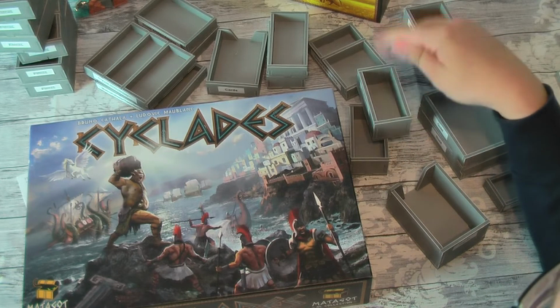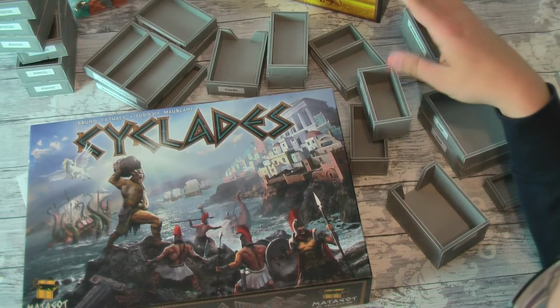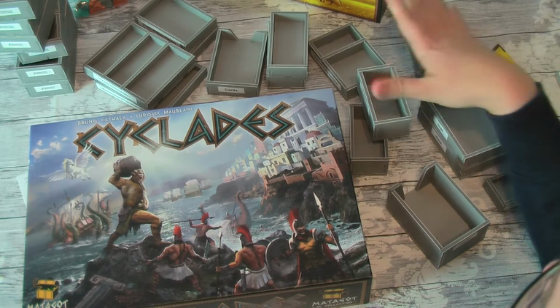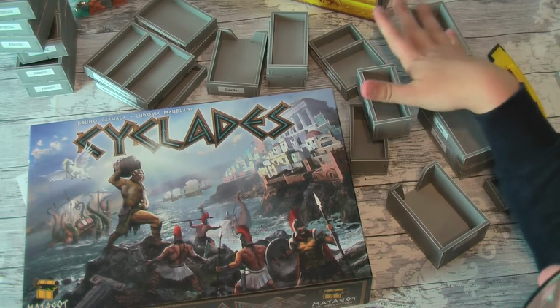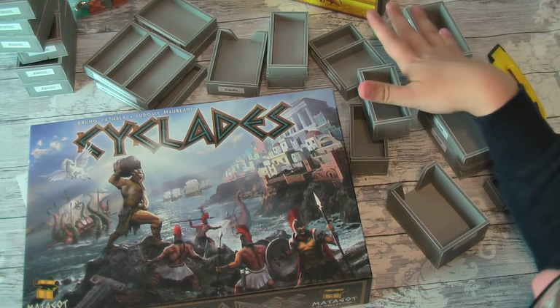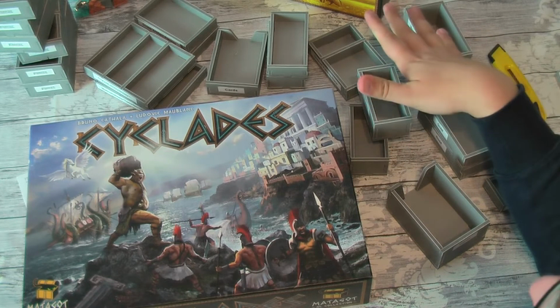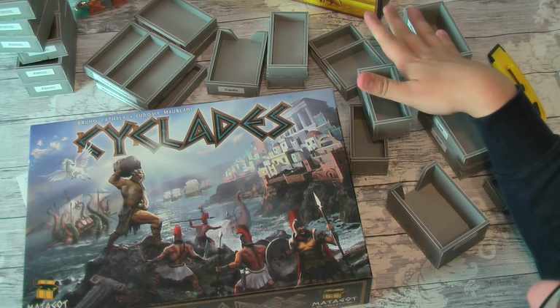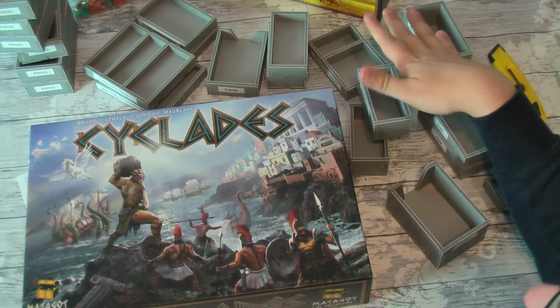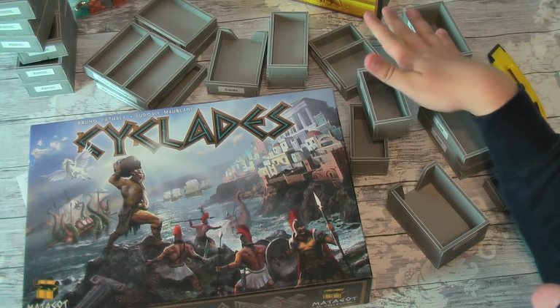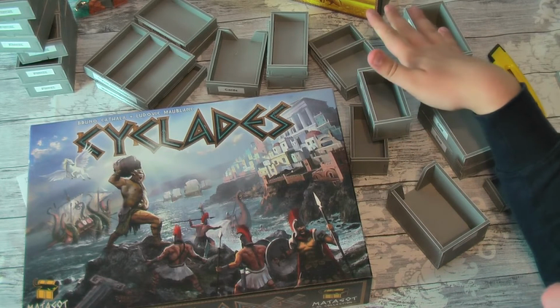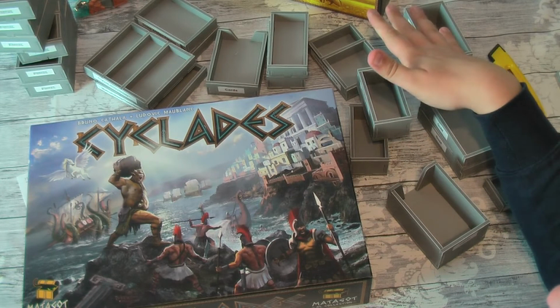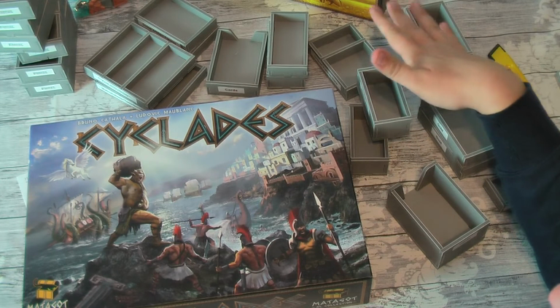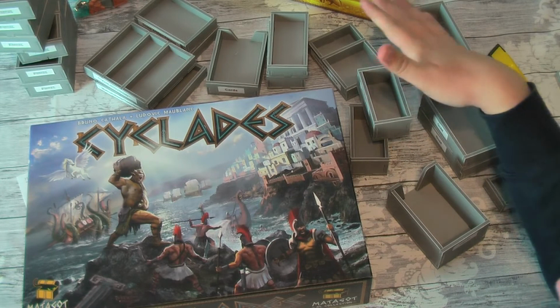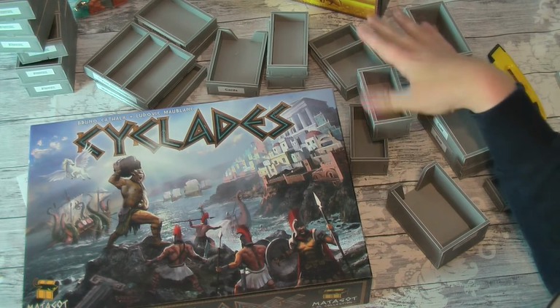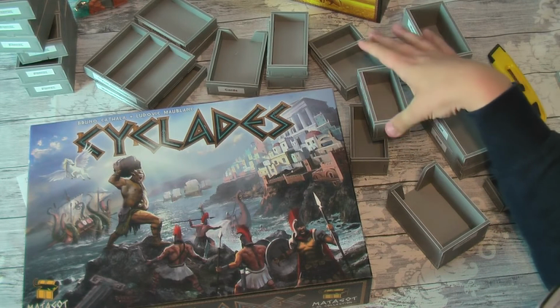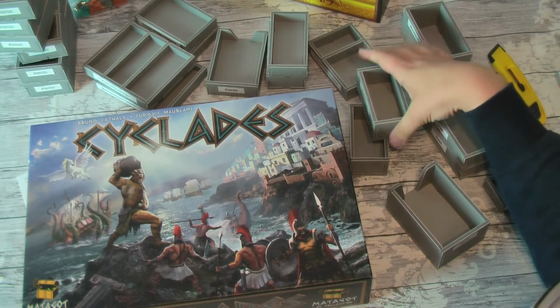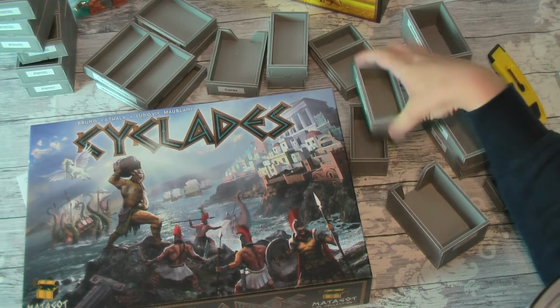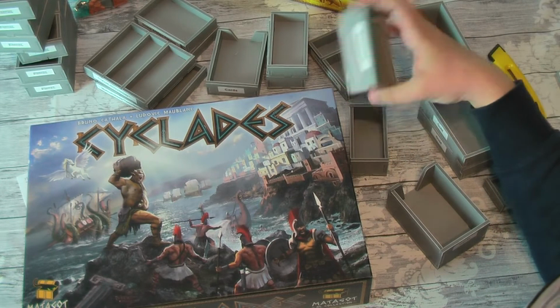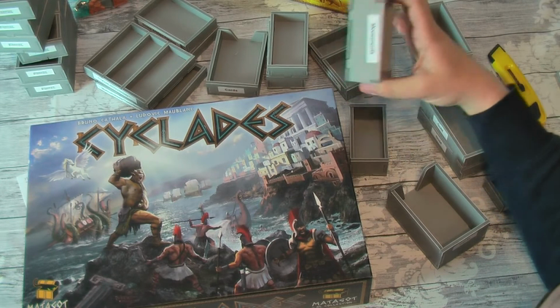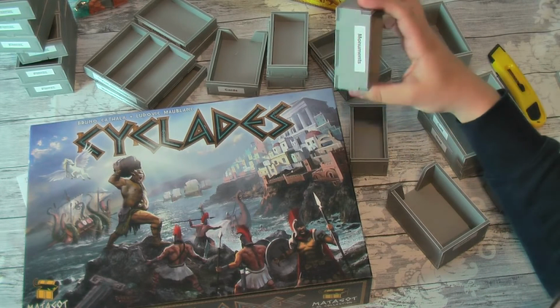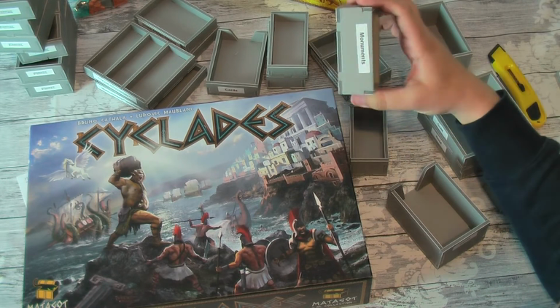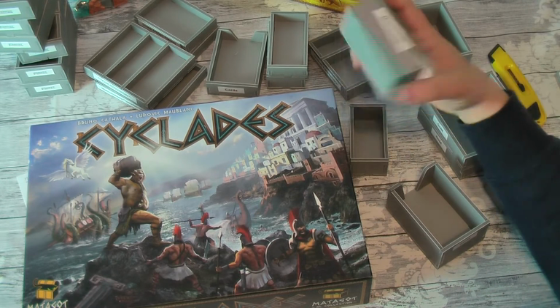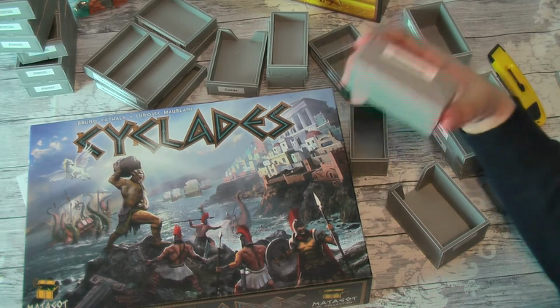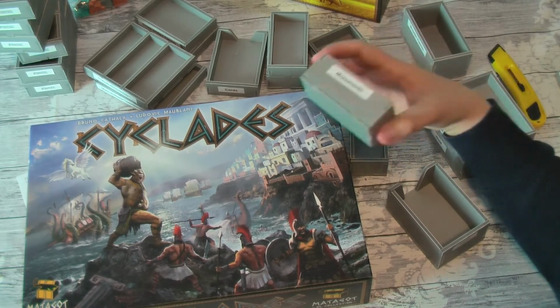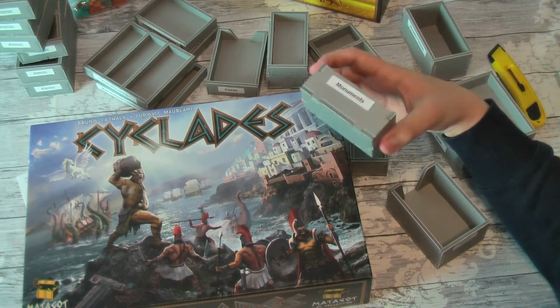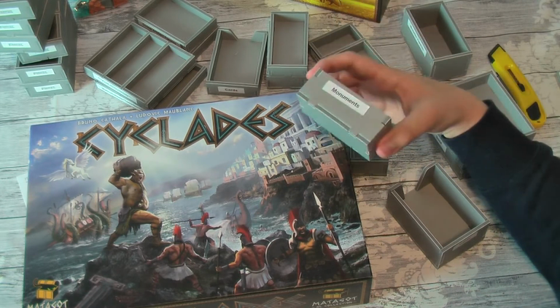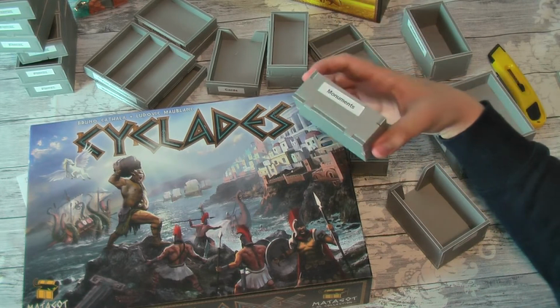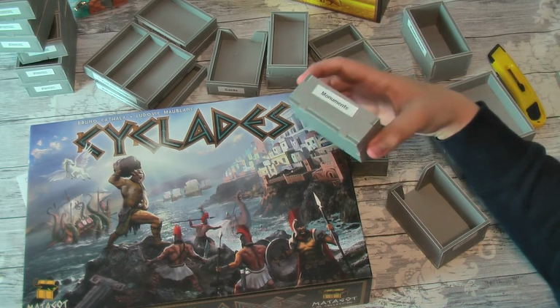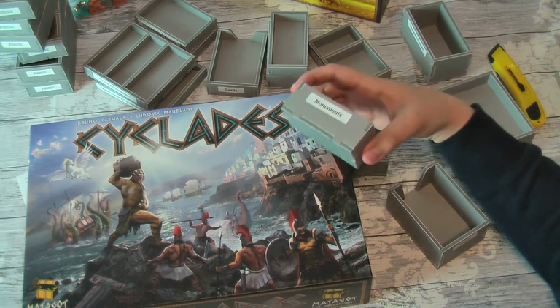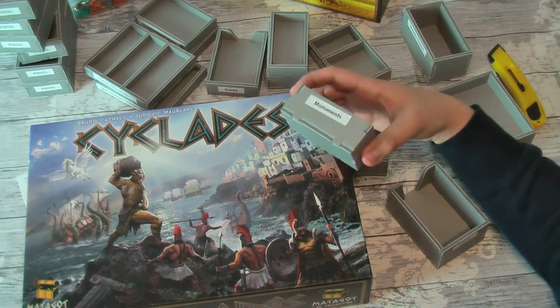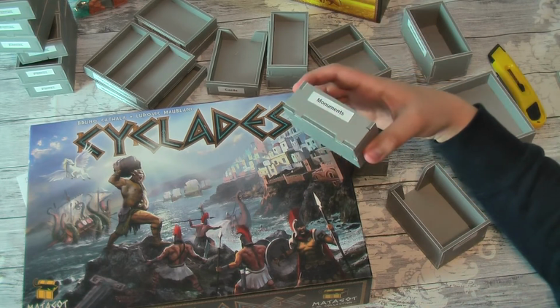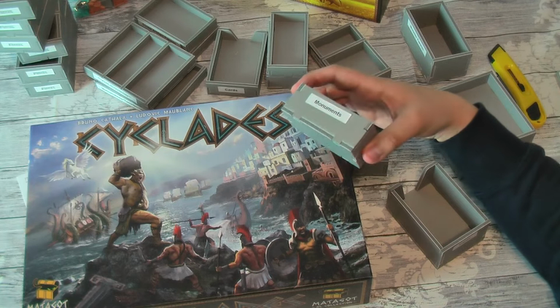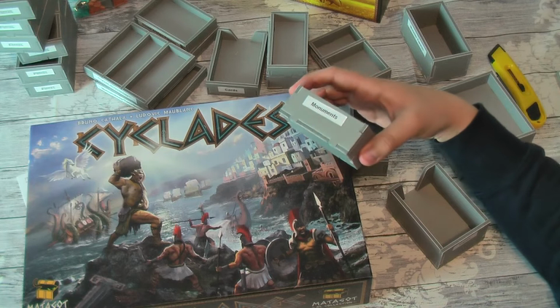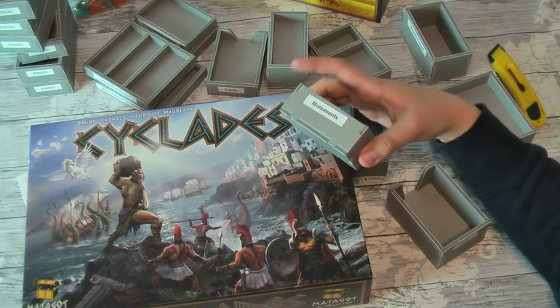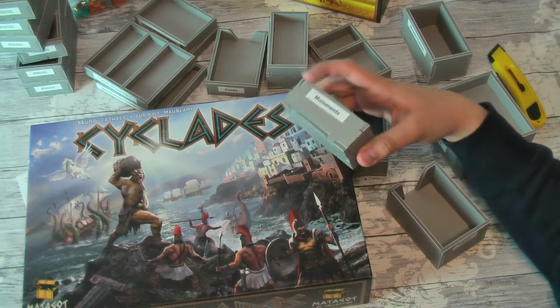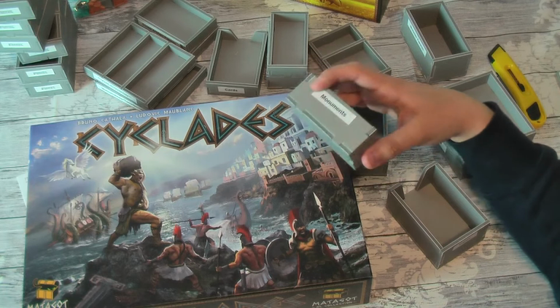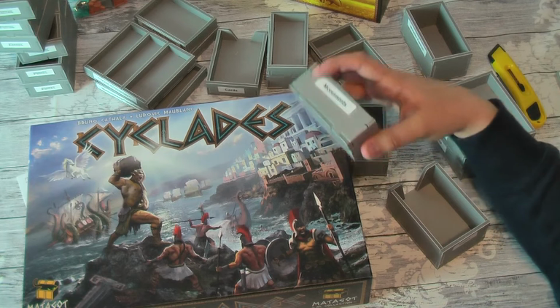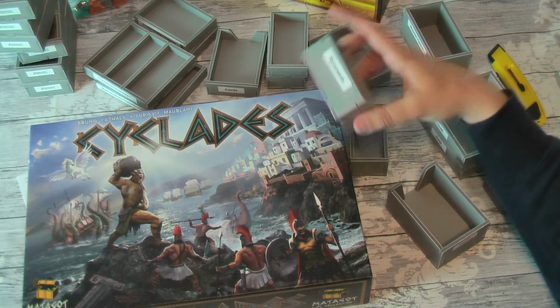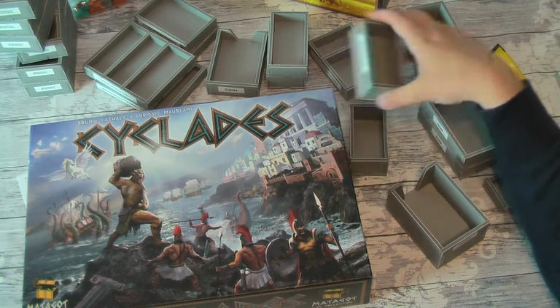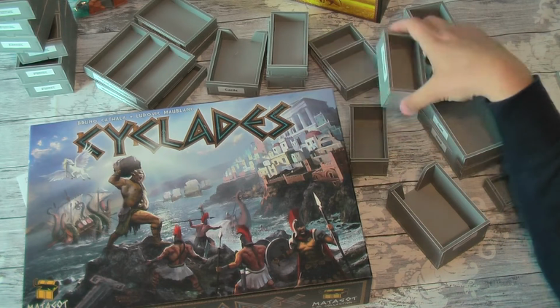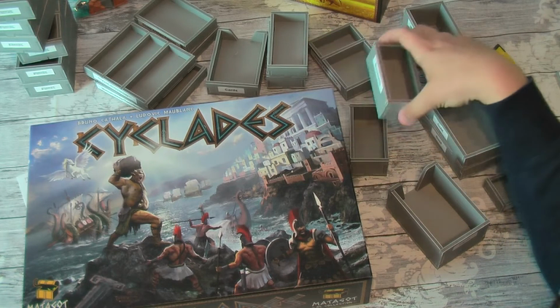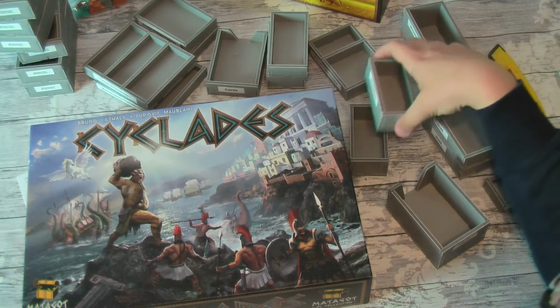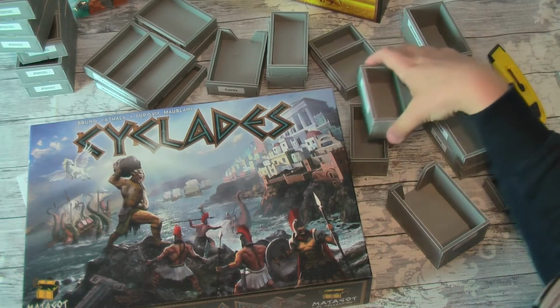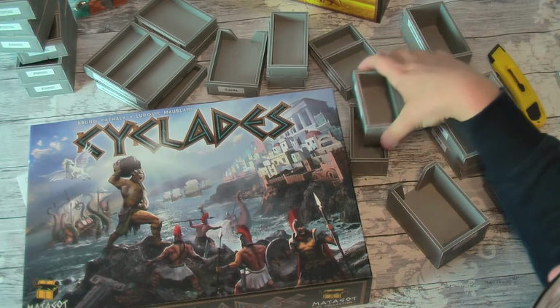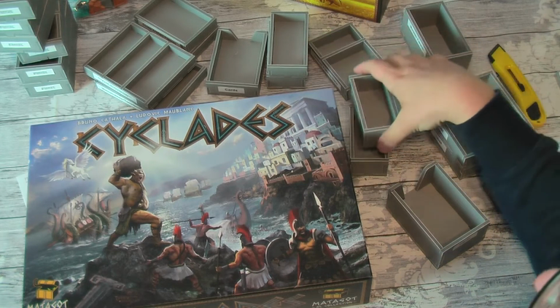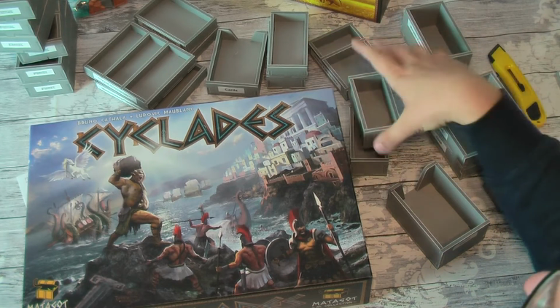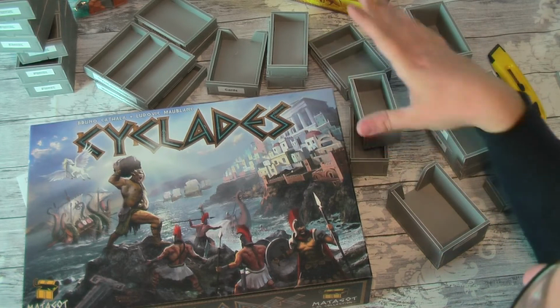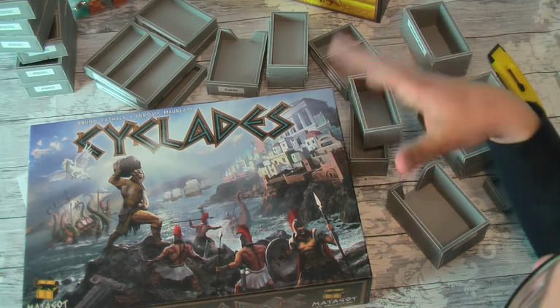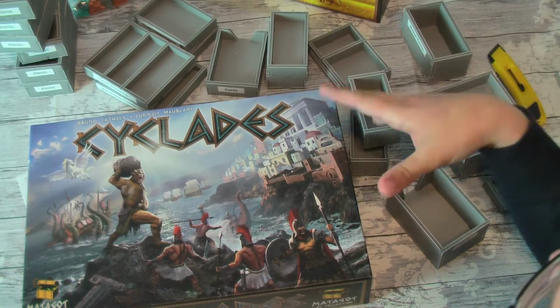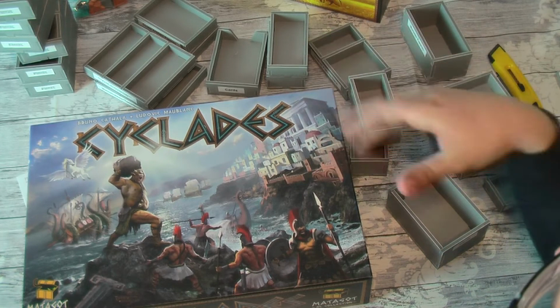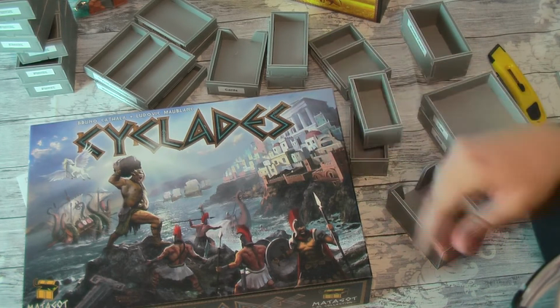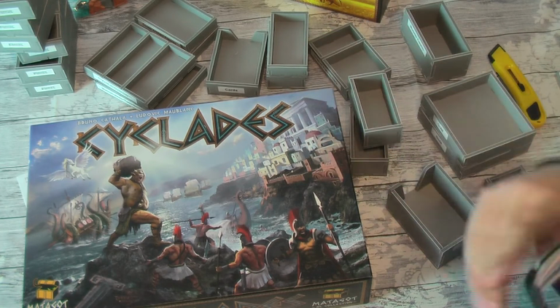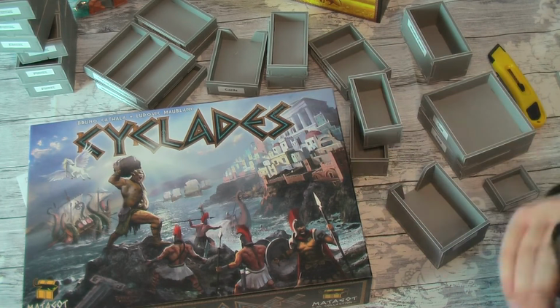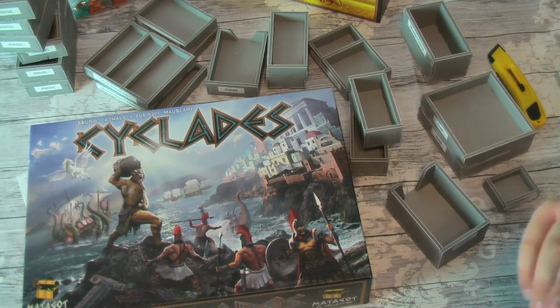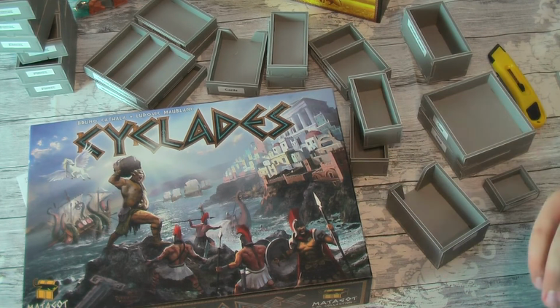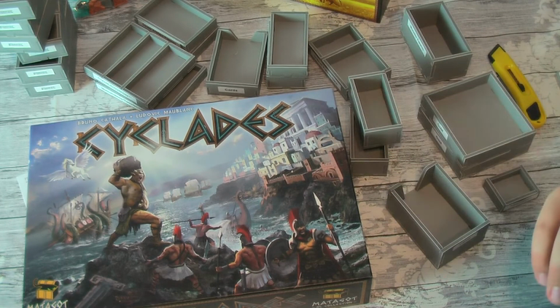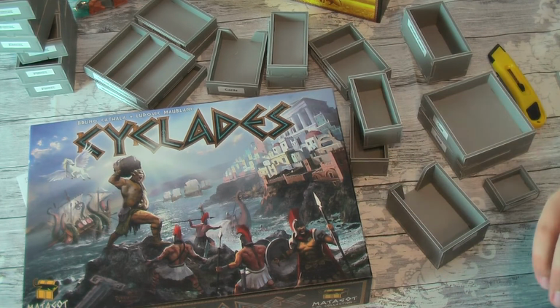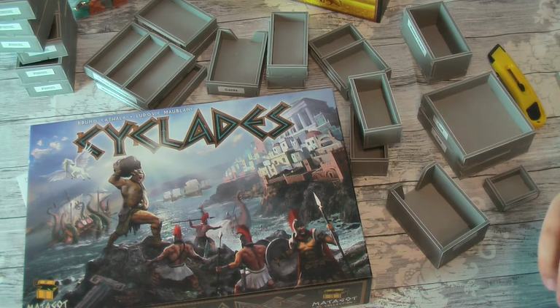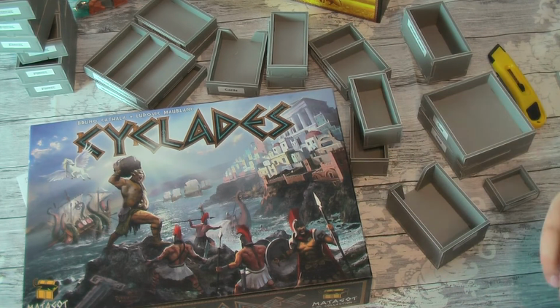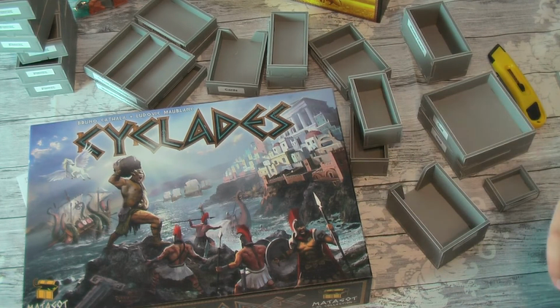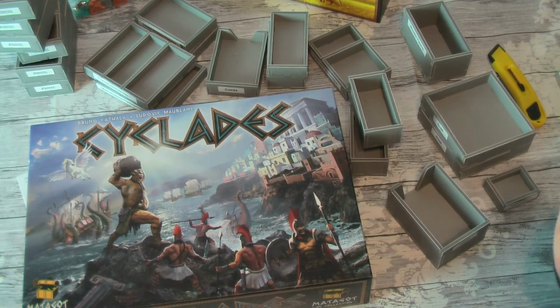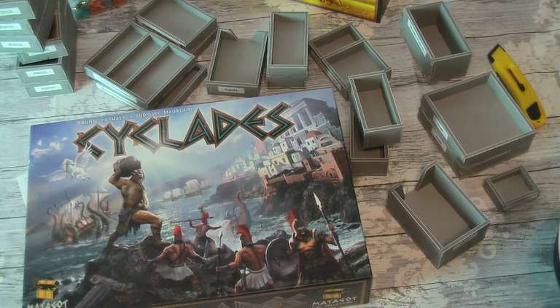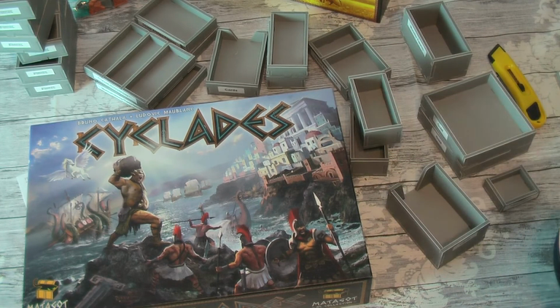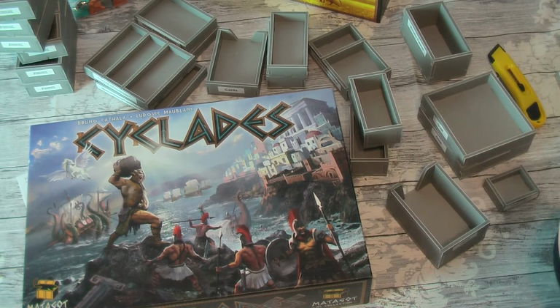So I've put together the boxes that have been glued, I've put my own stickers on them, and now I'm going to put this together.